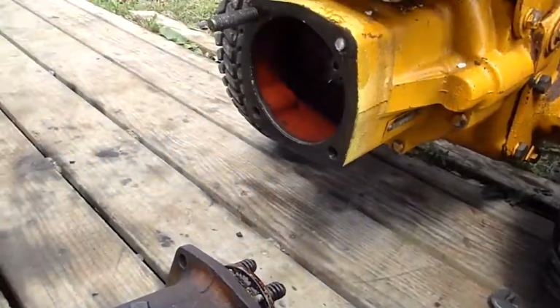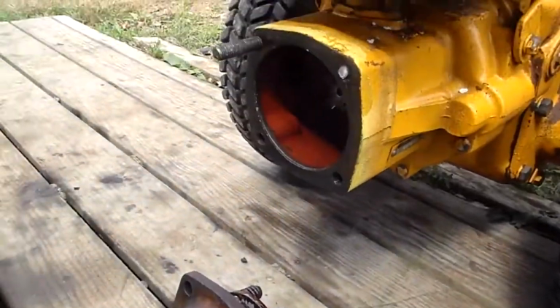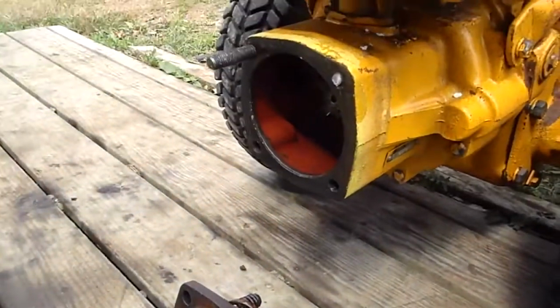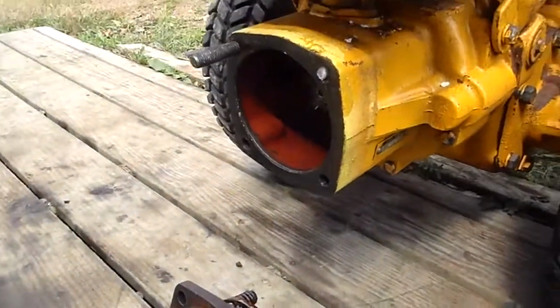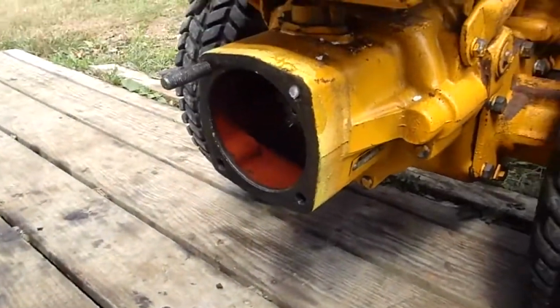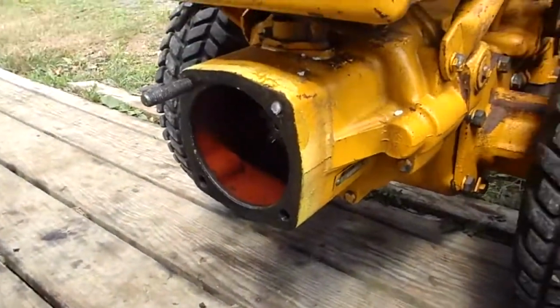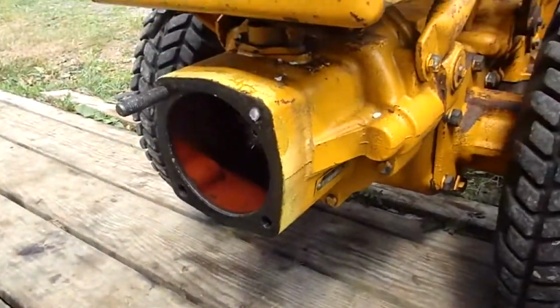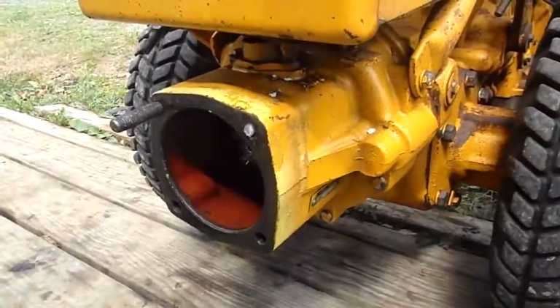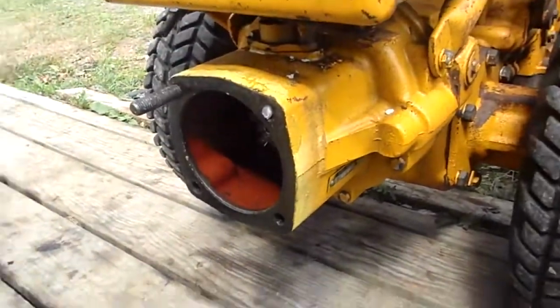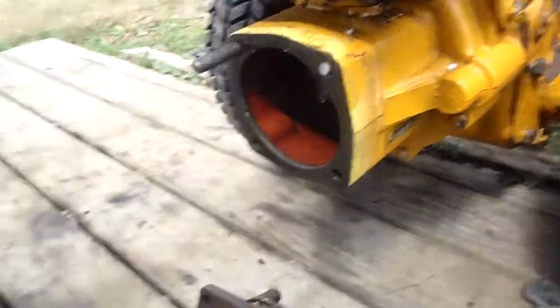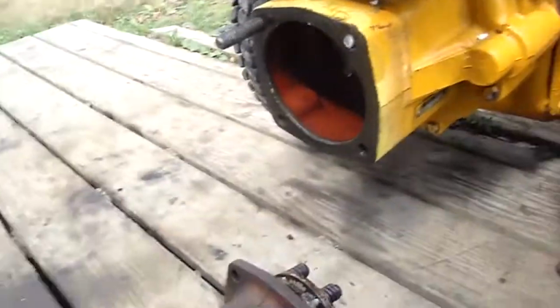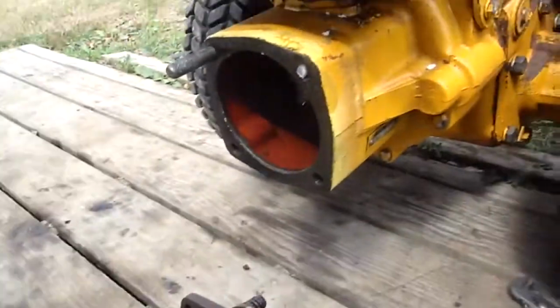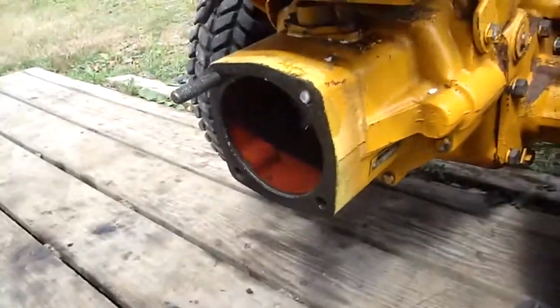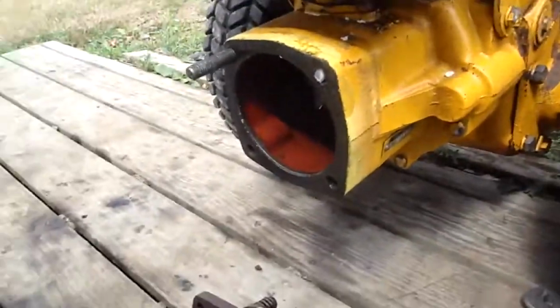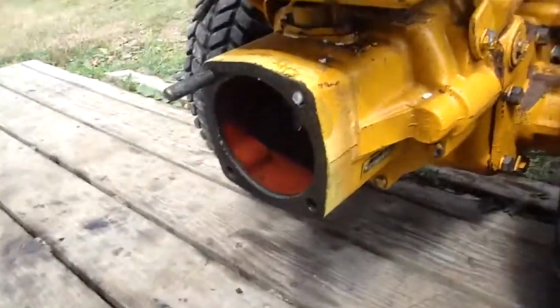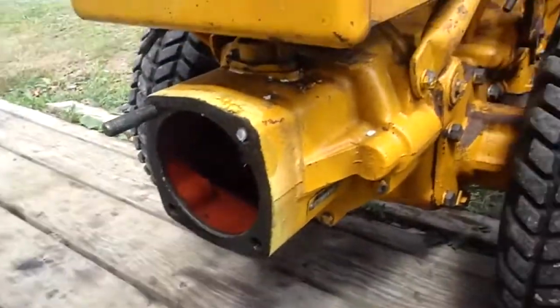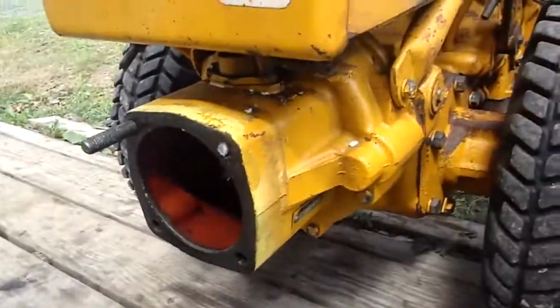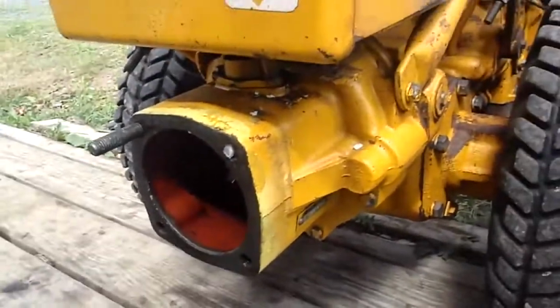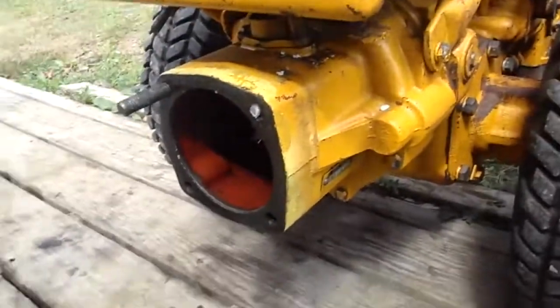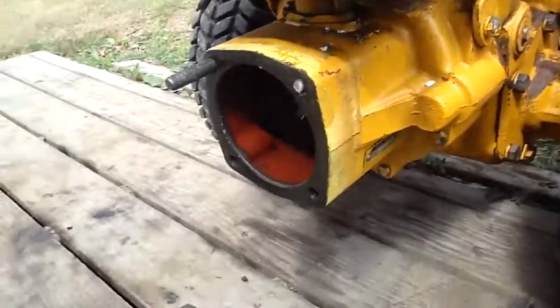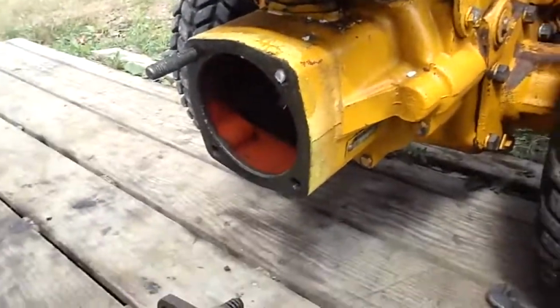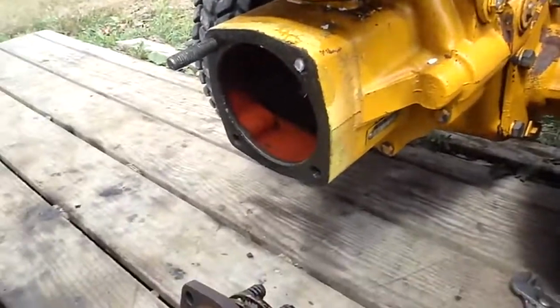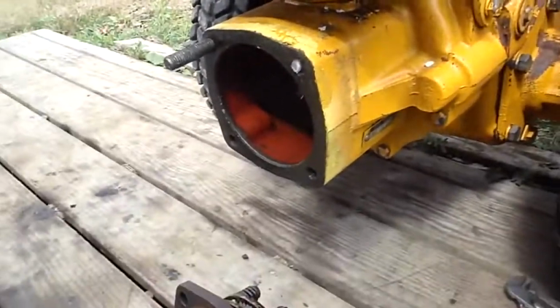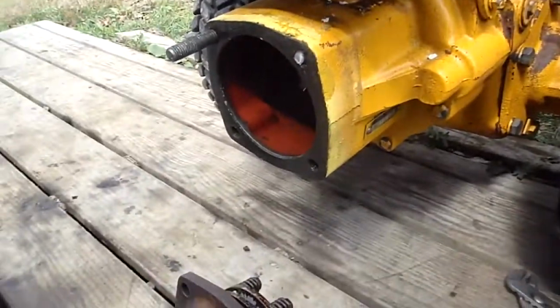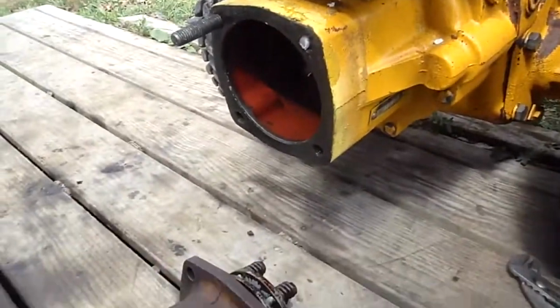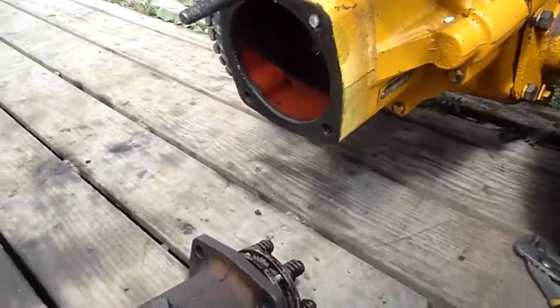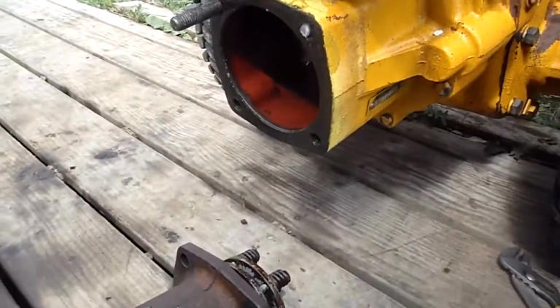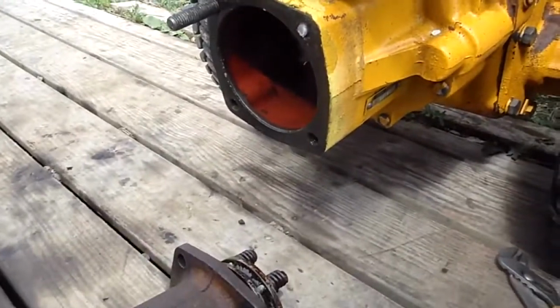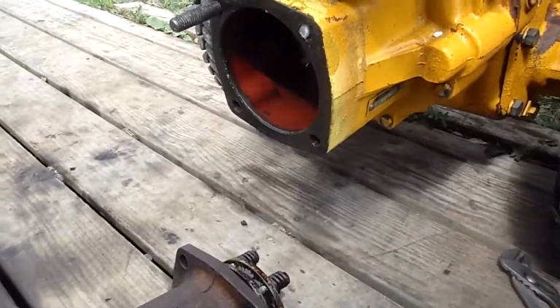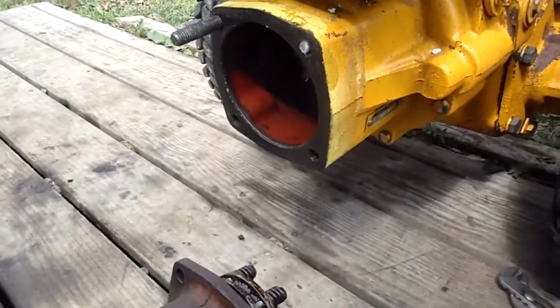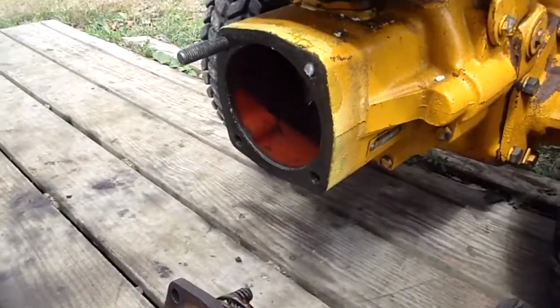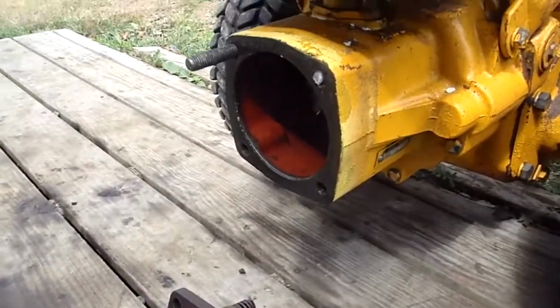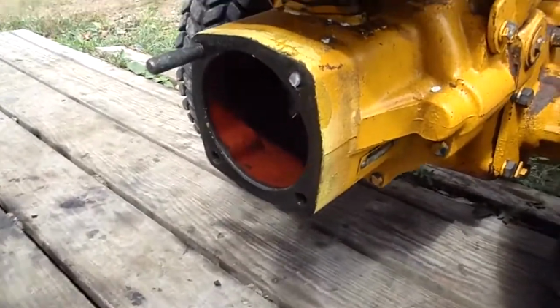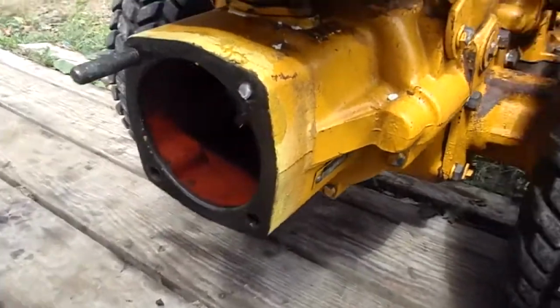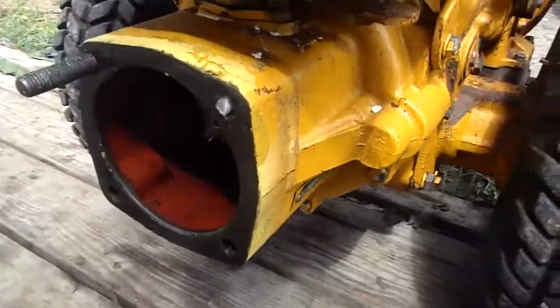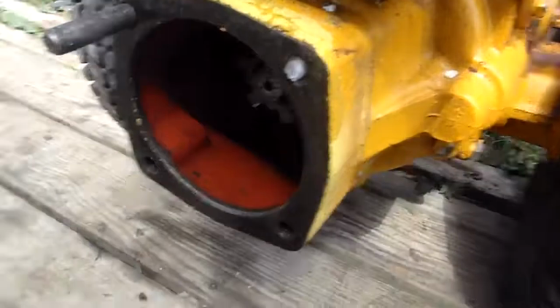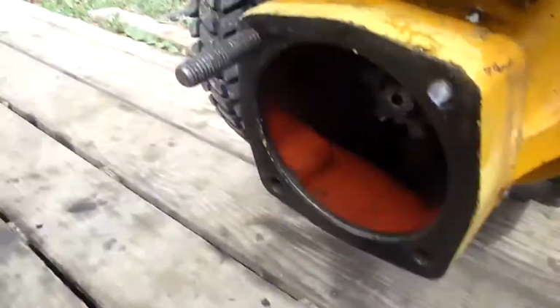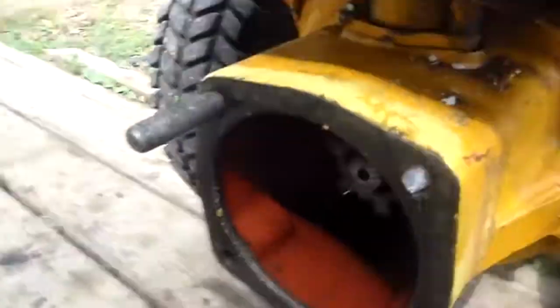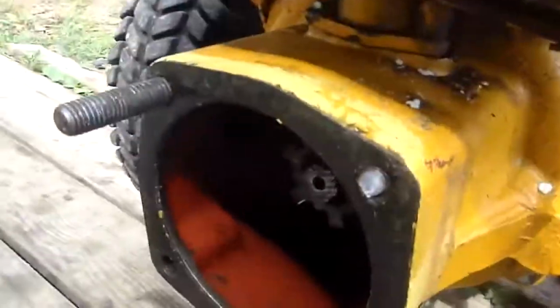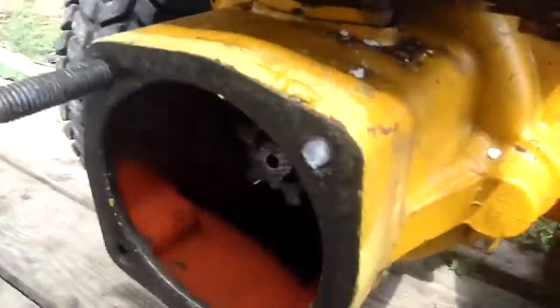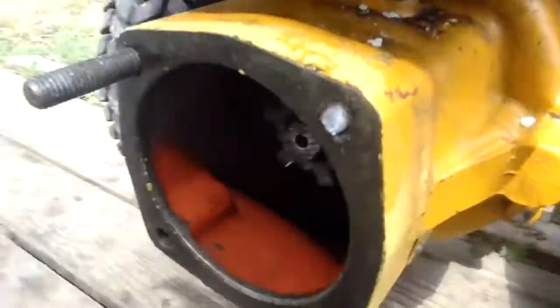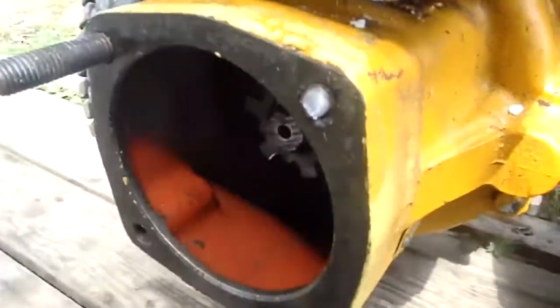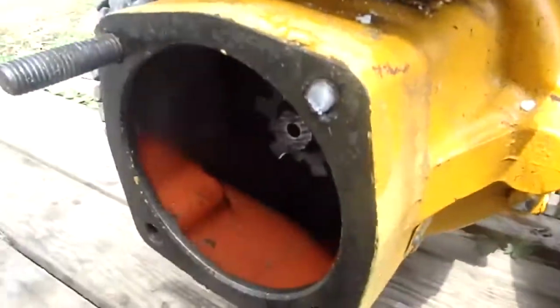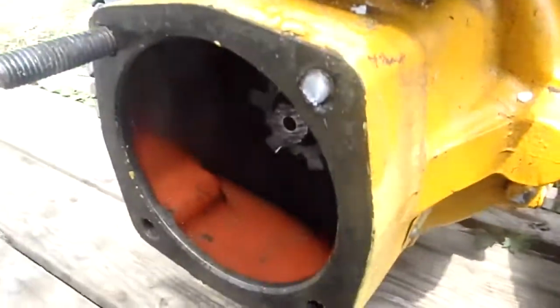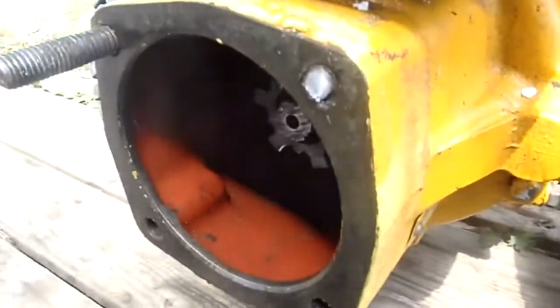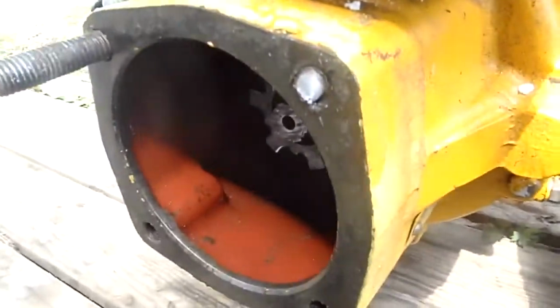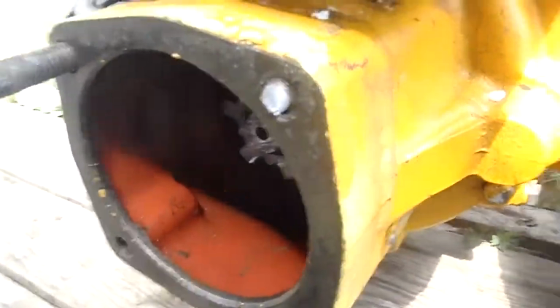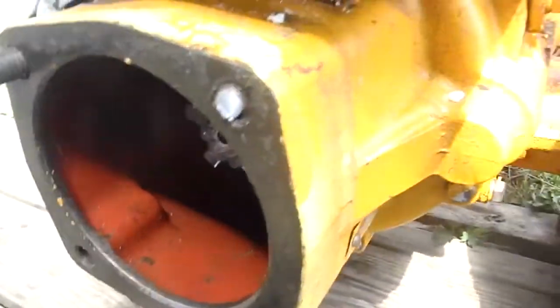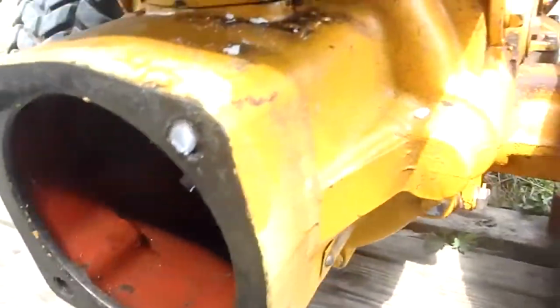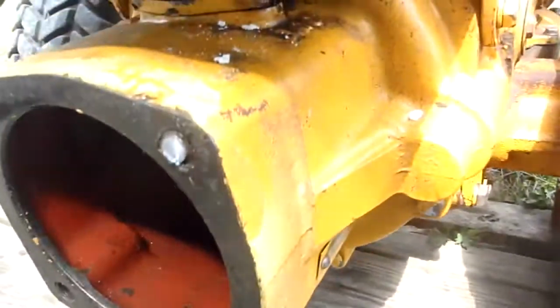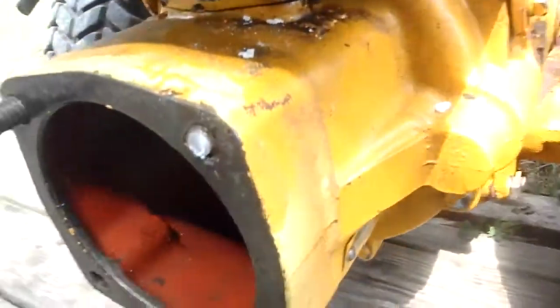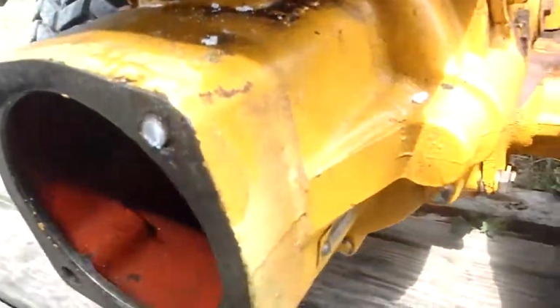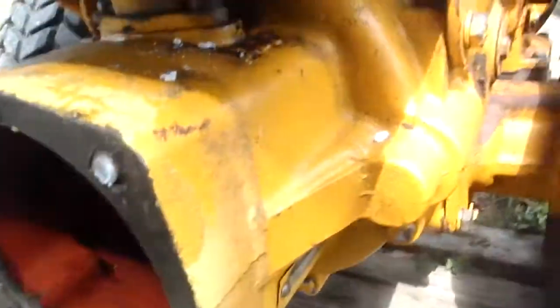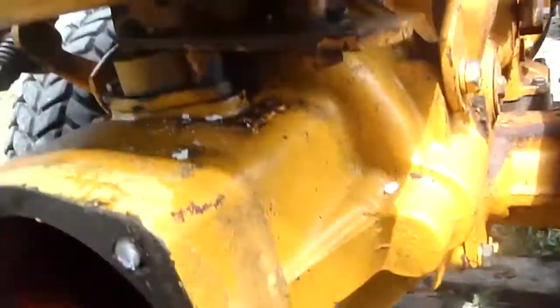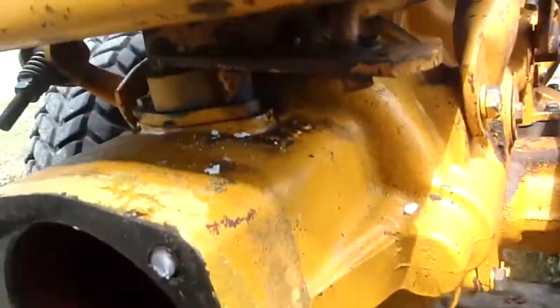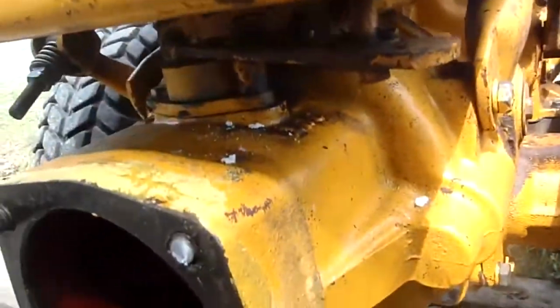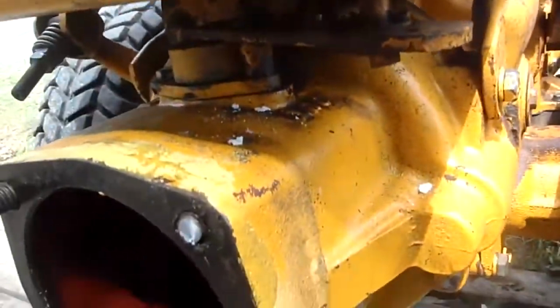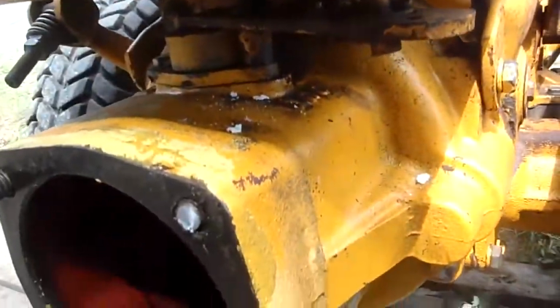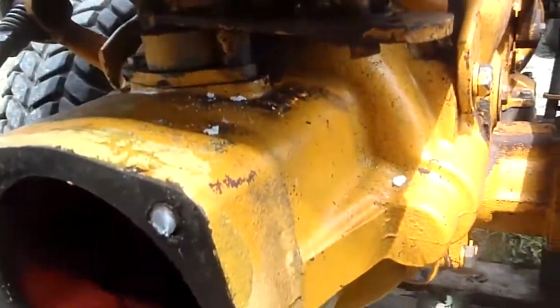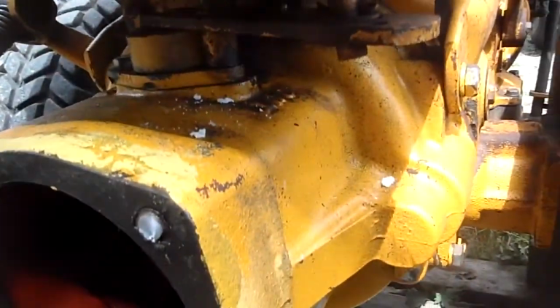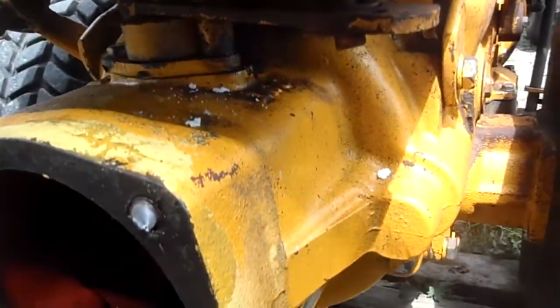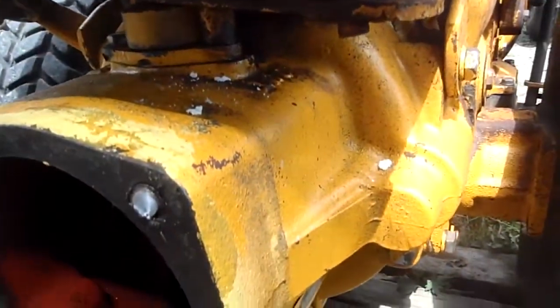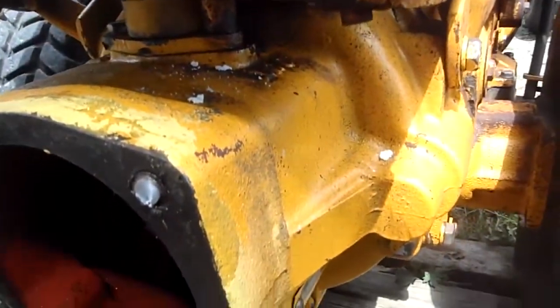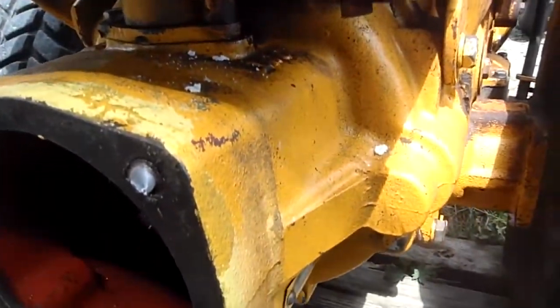Hi guys. Well, I'm having some problems with the Commercial 12. As you can see, the studs decided to break off.